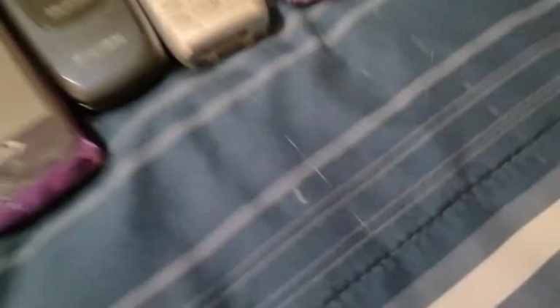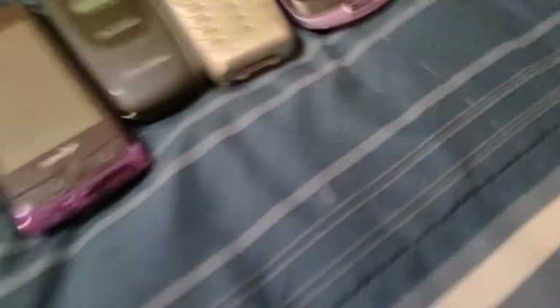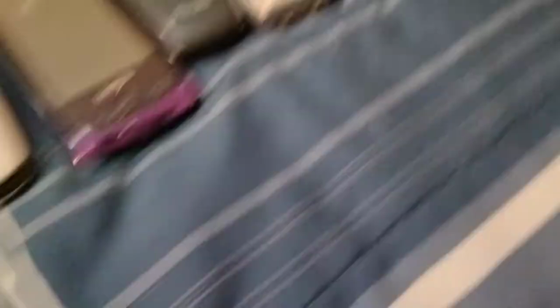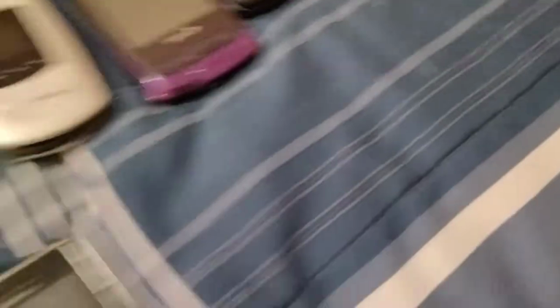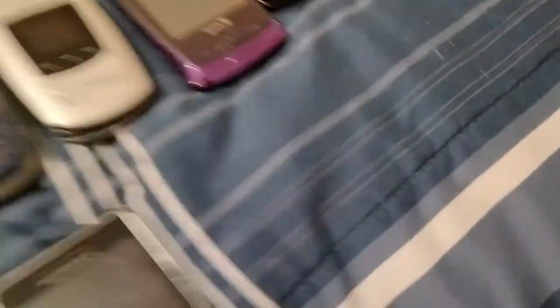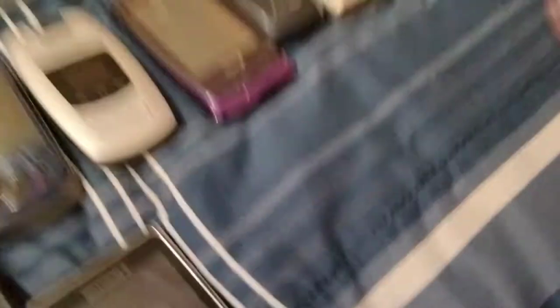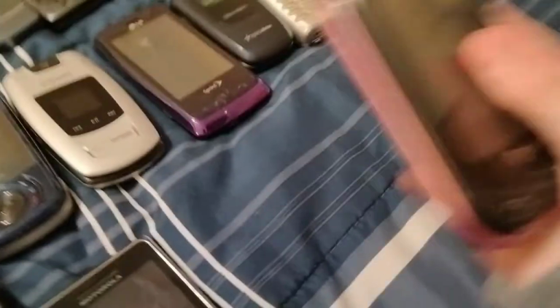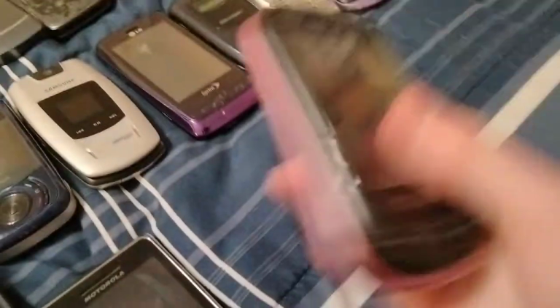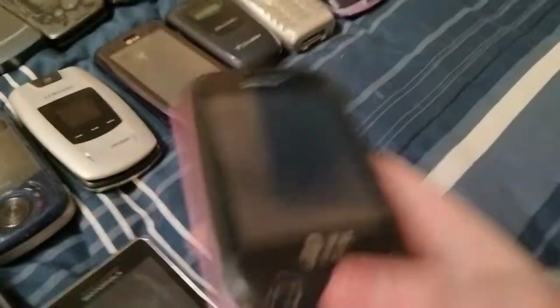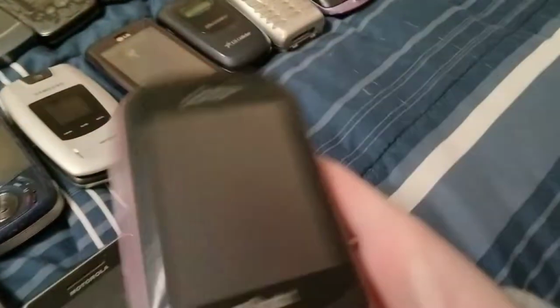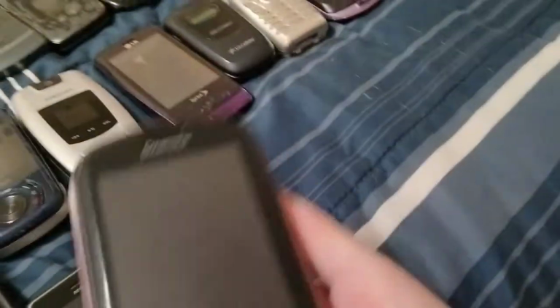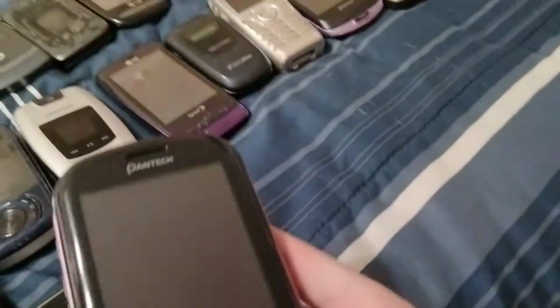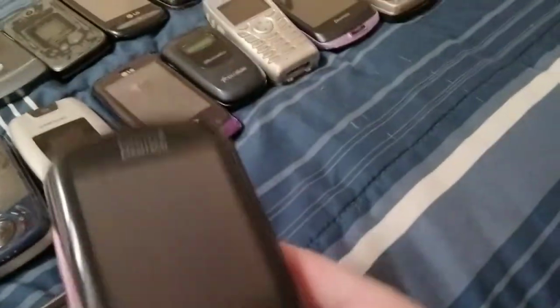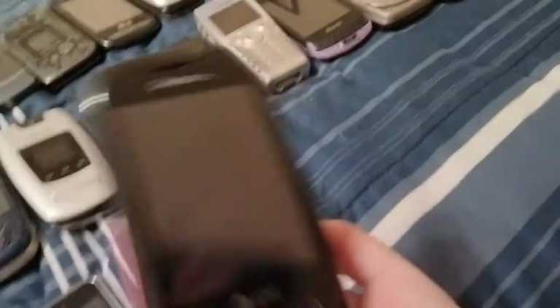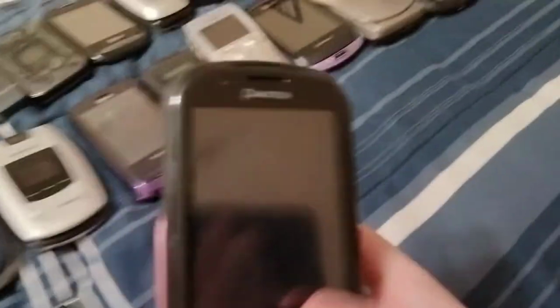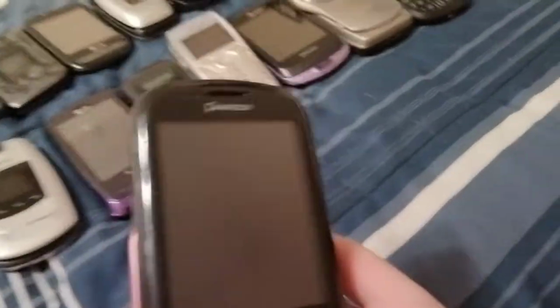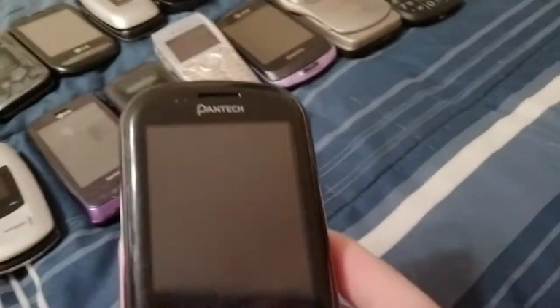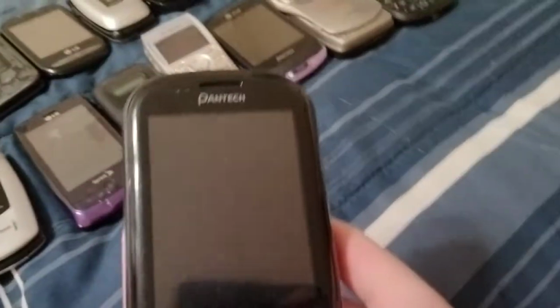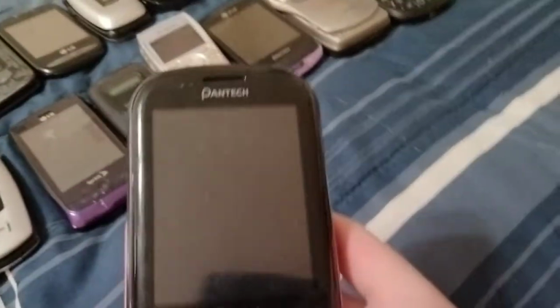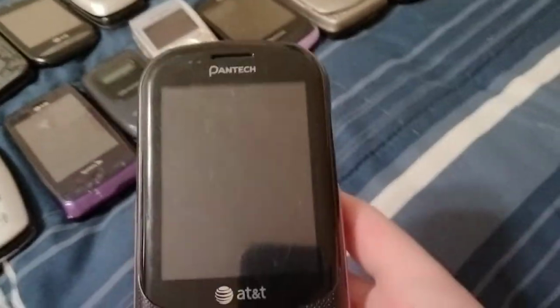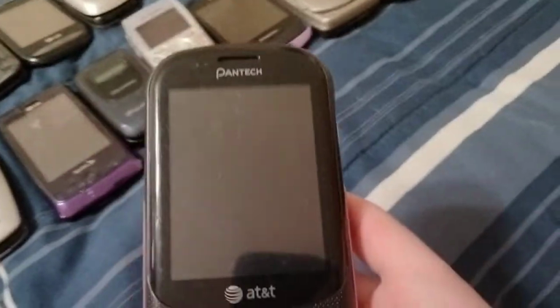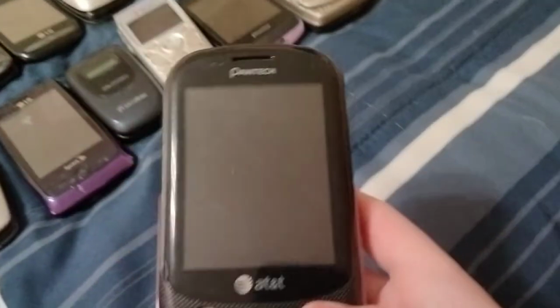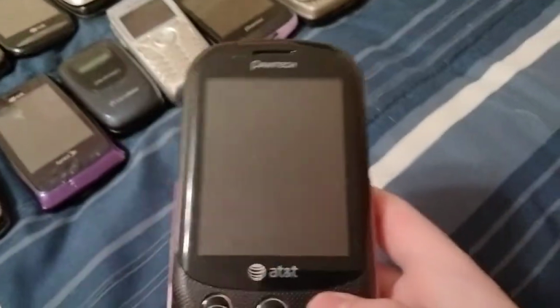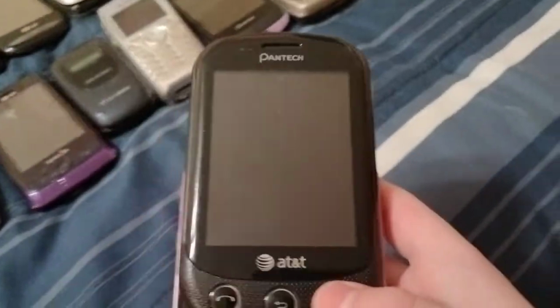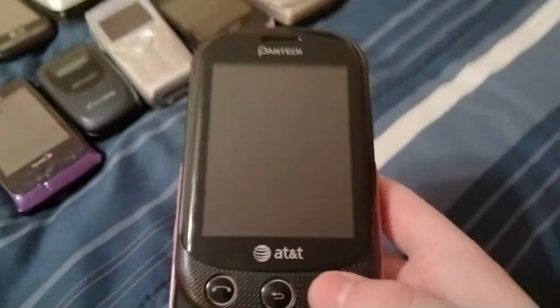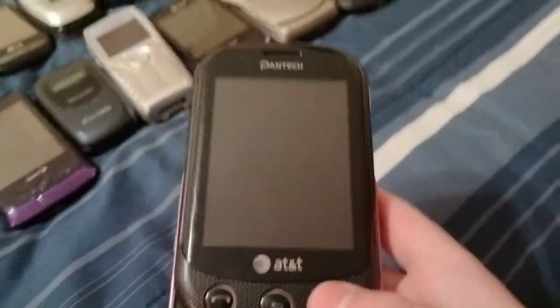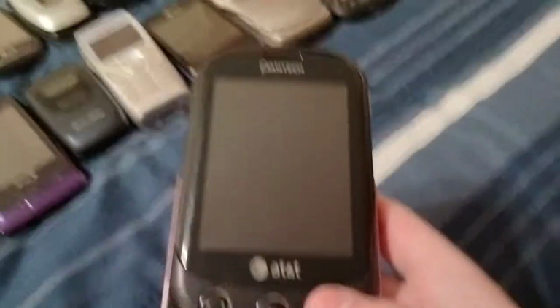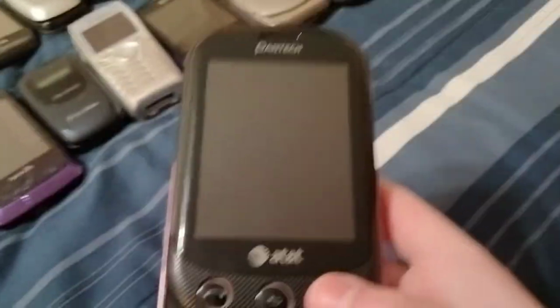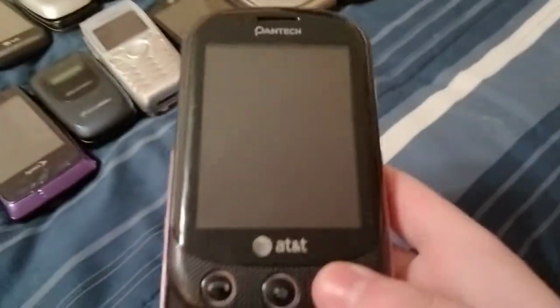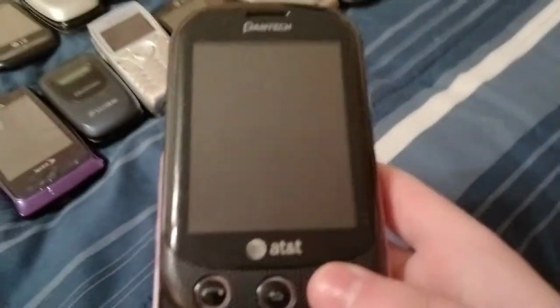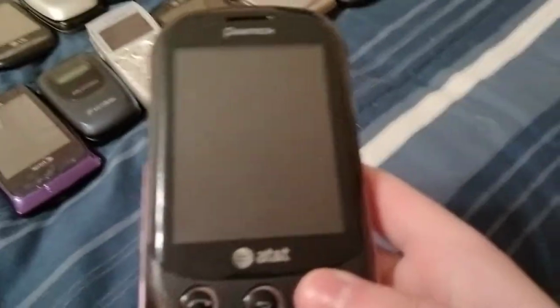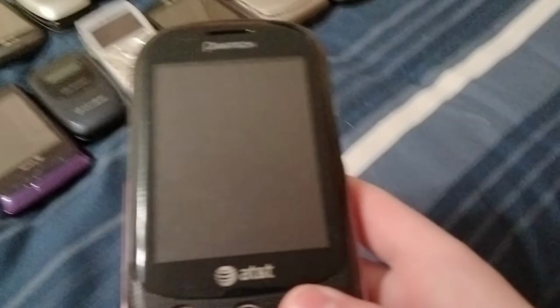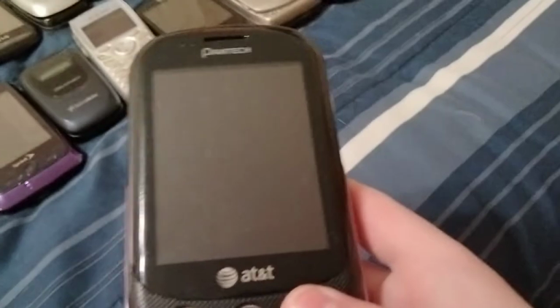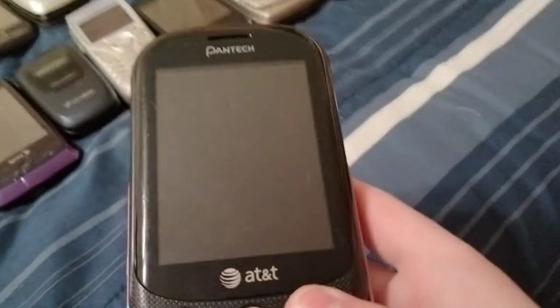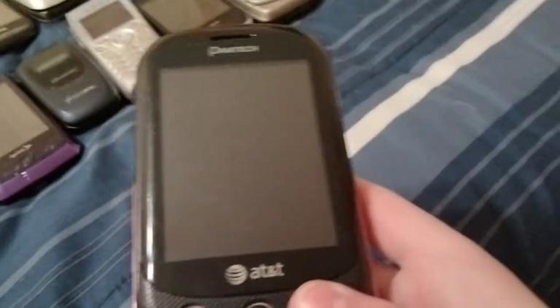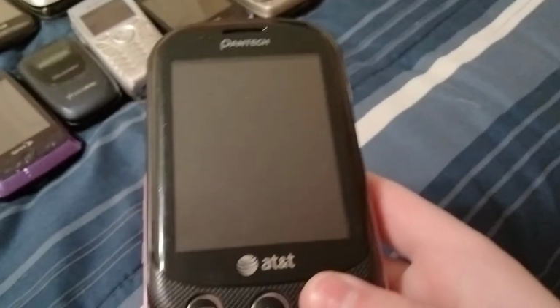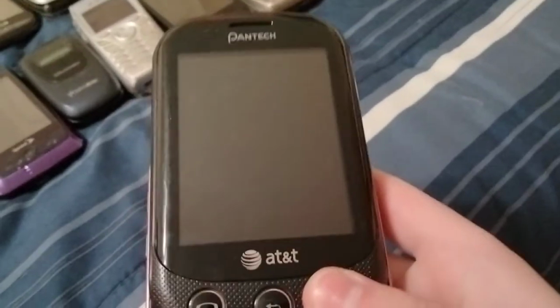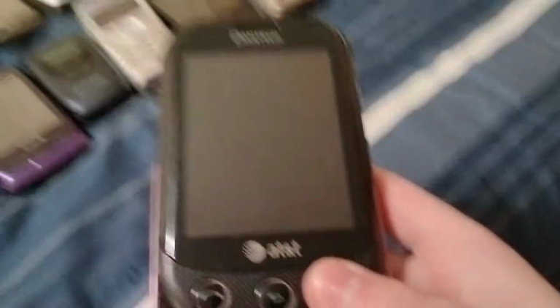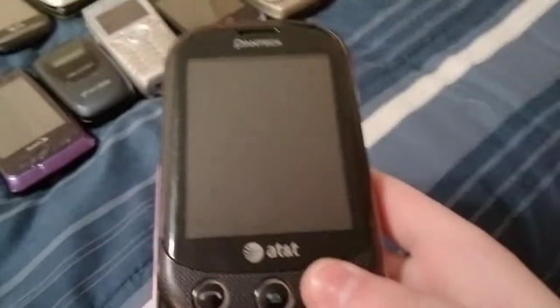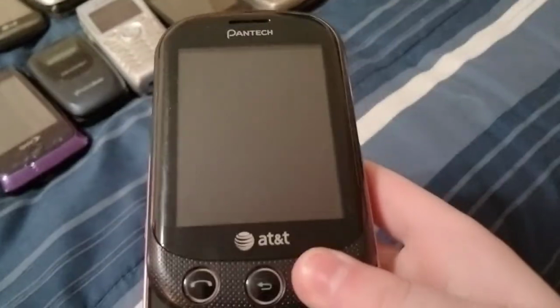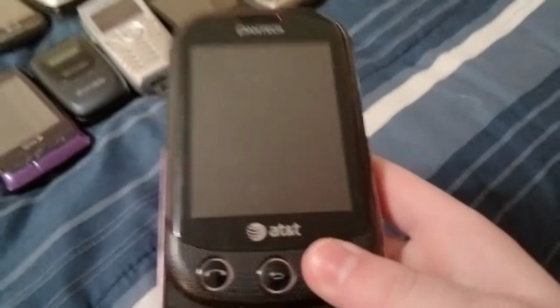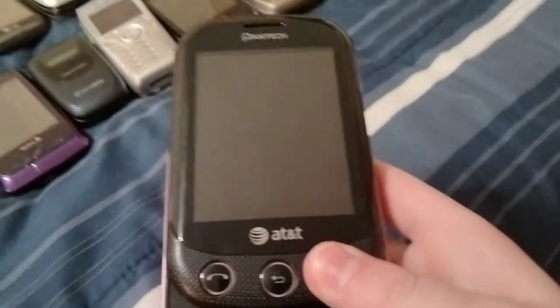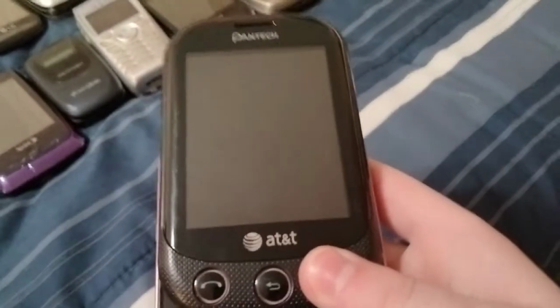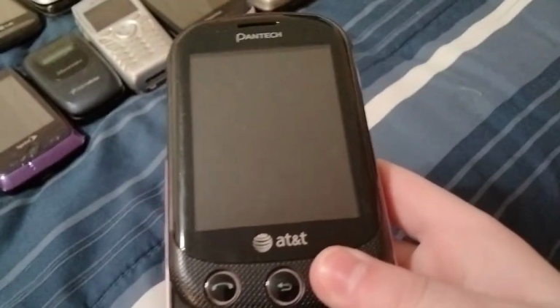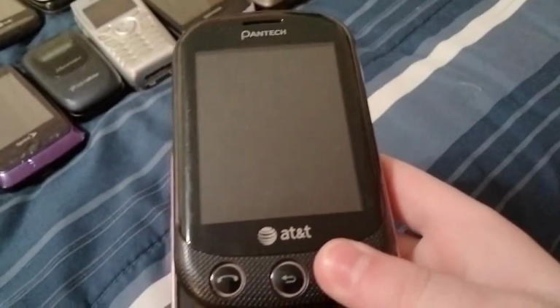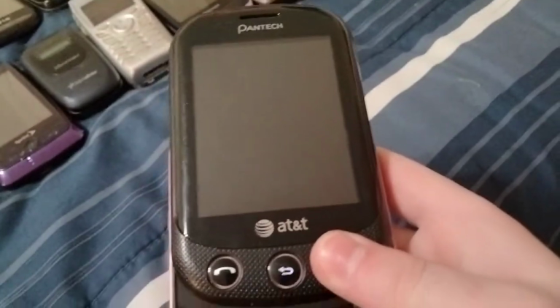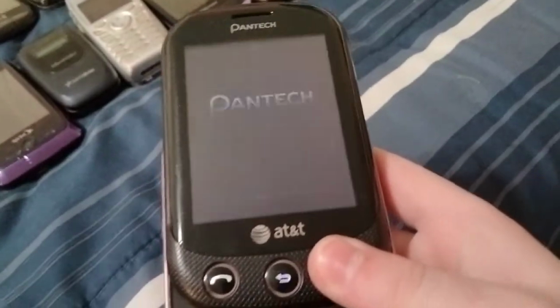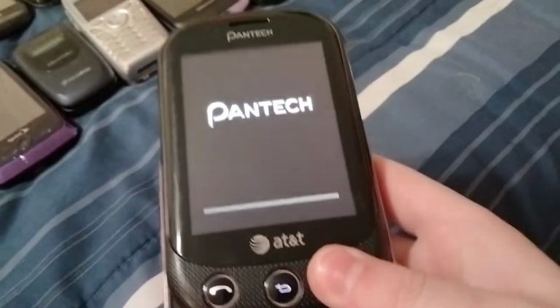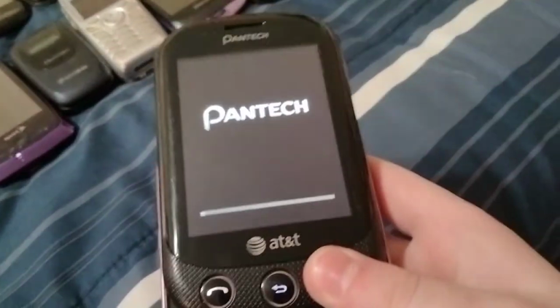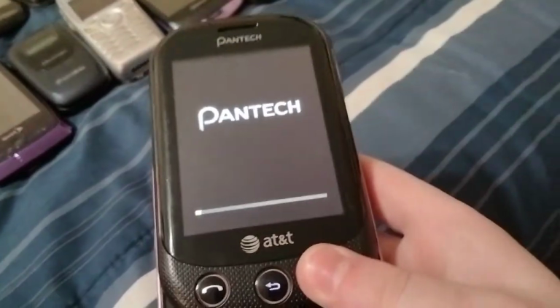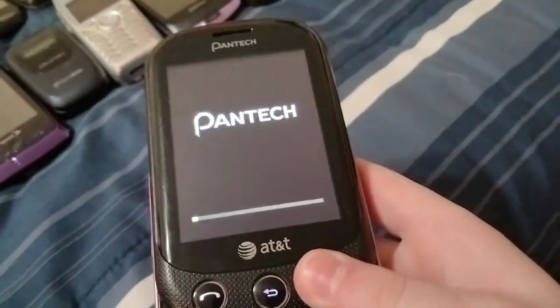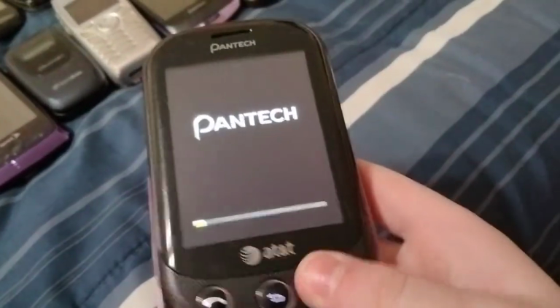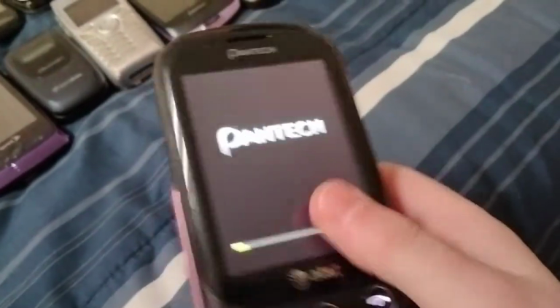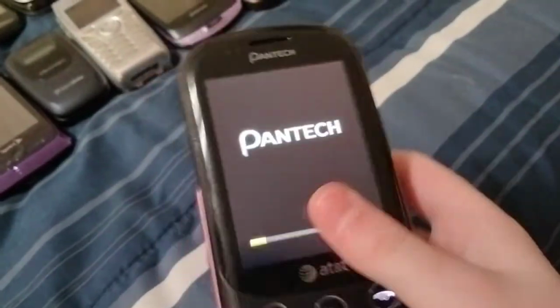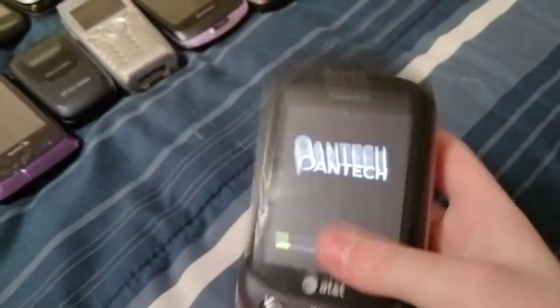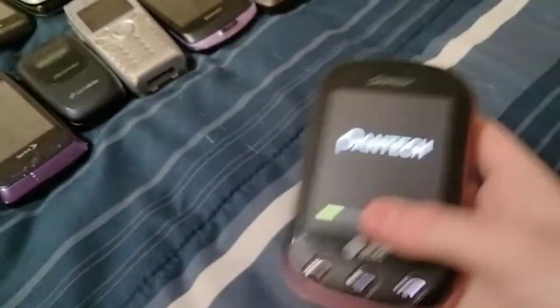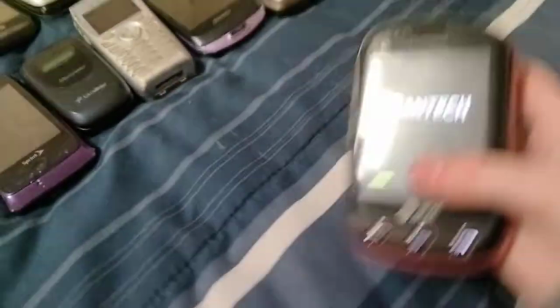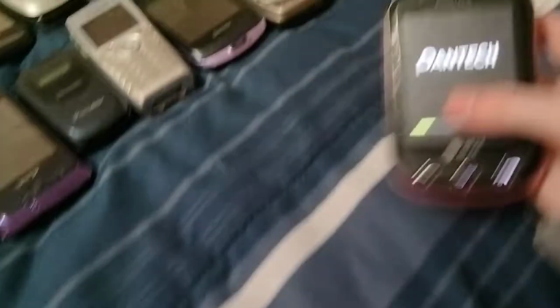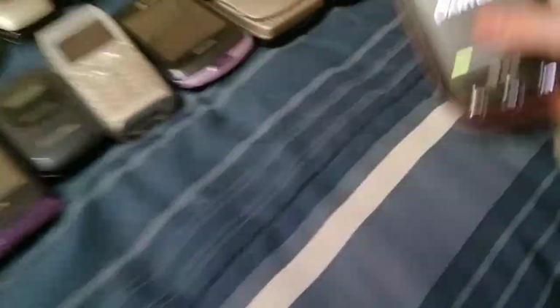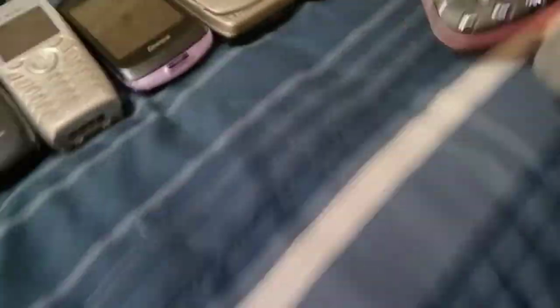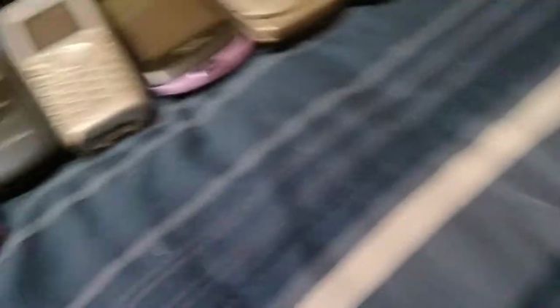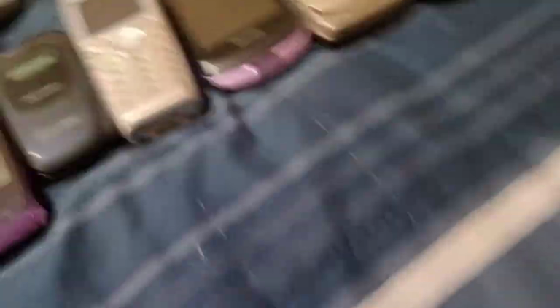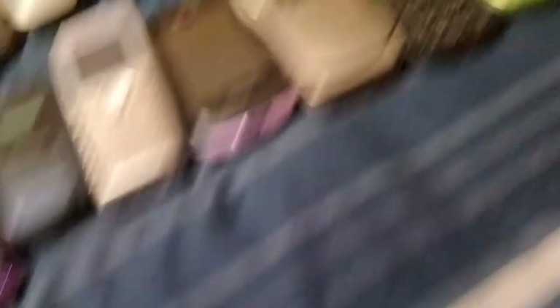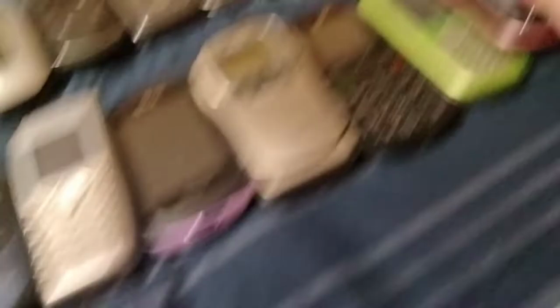Here's a Pantech Pursuit 2 on AT&T. Looks totally fine.